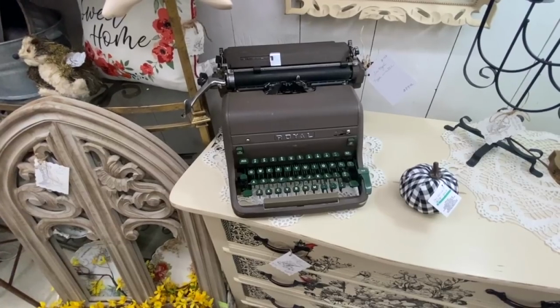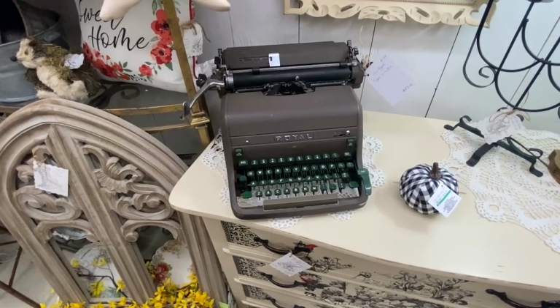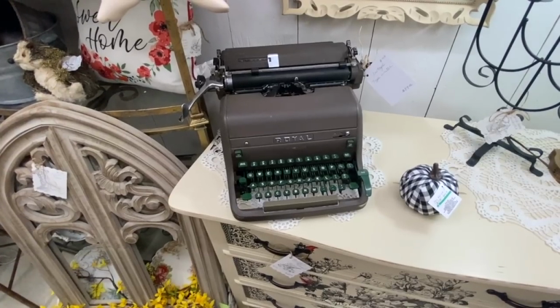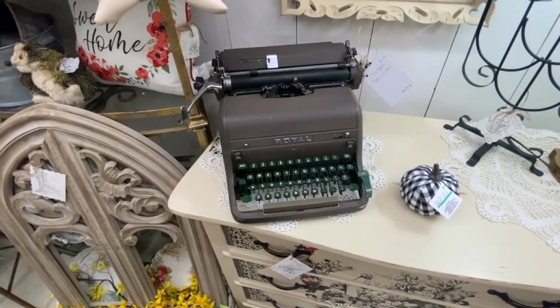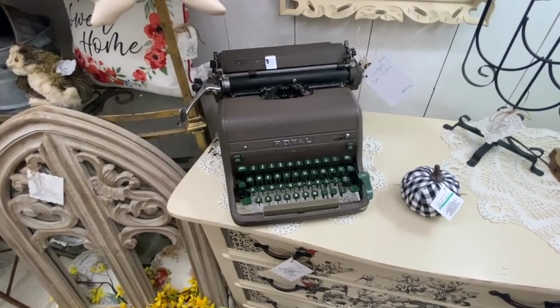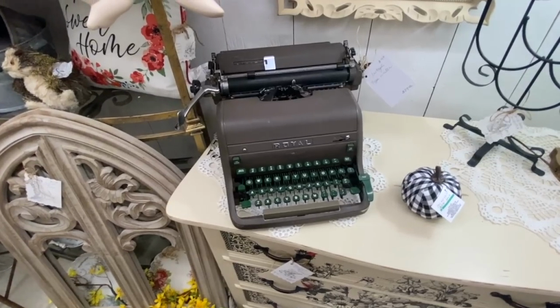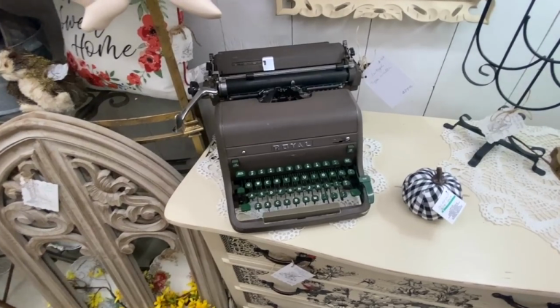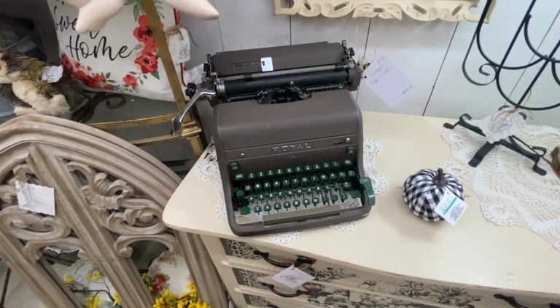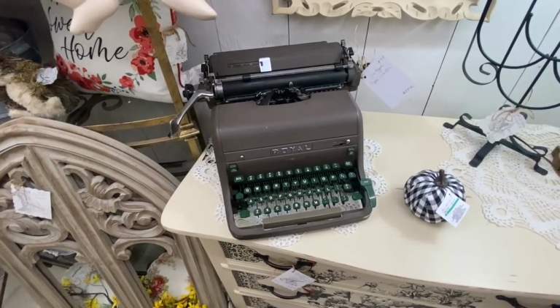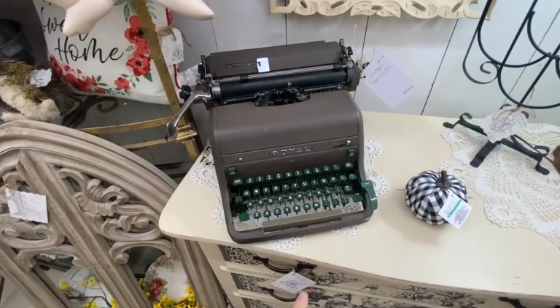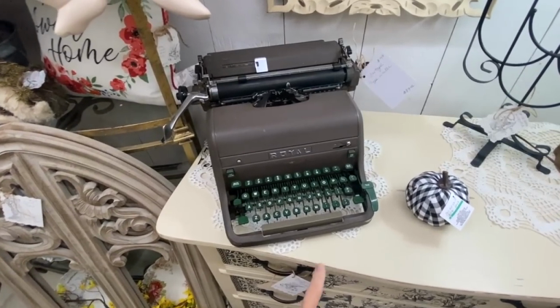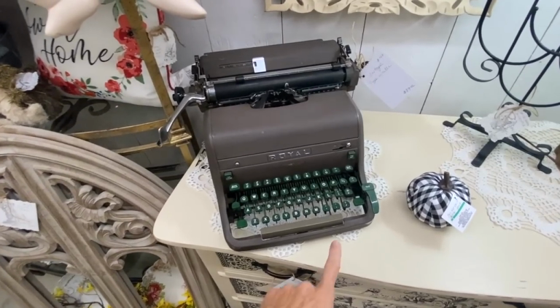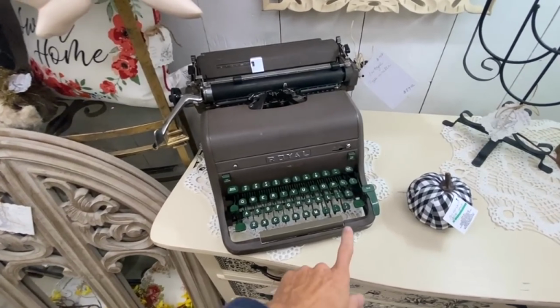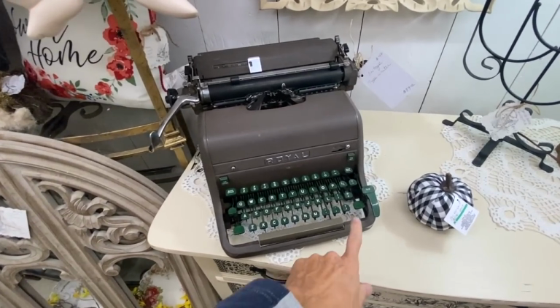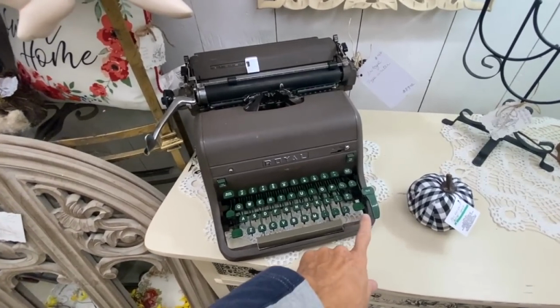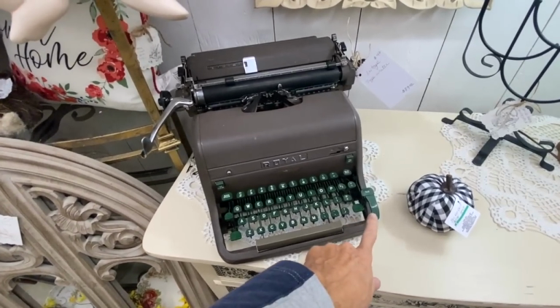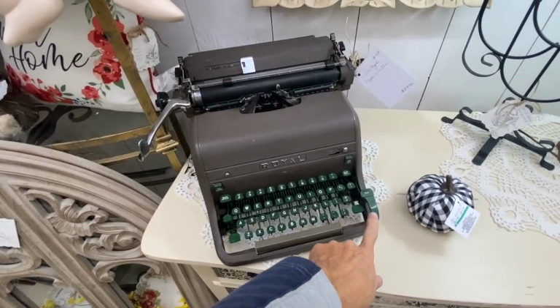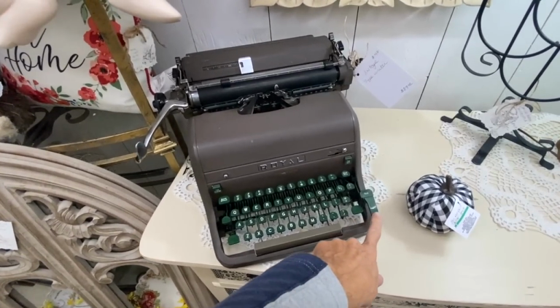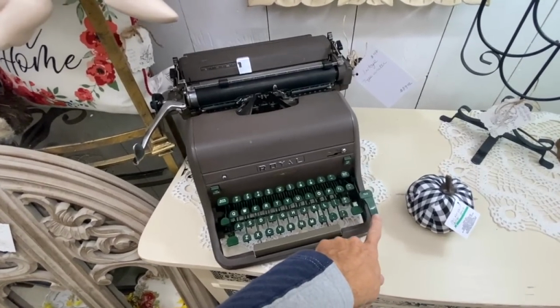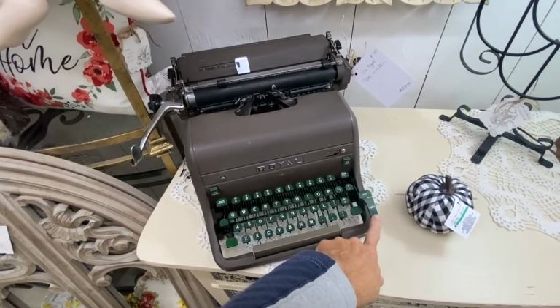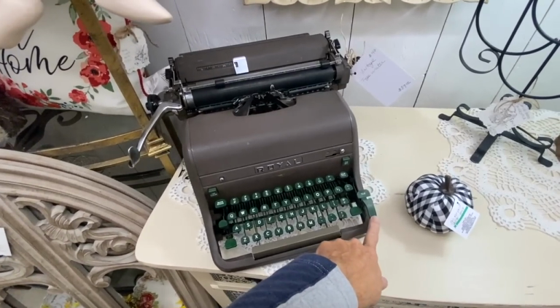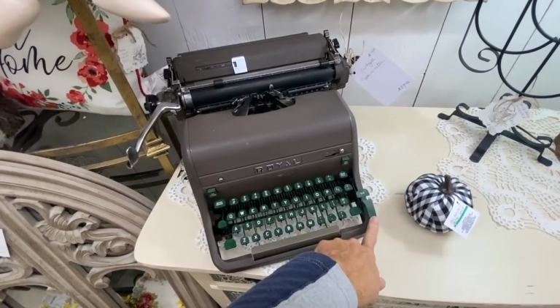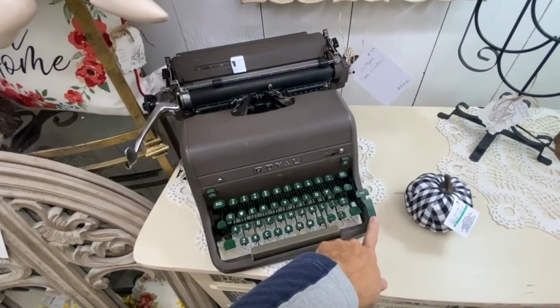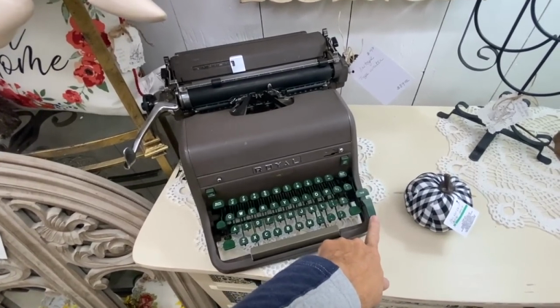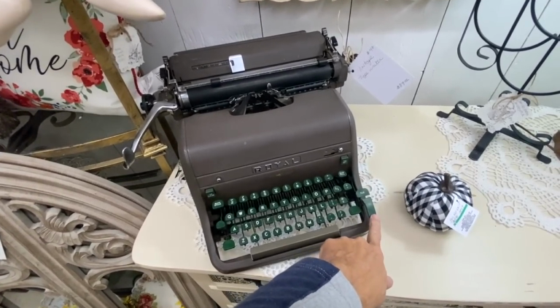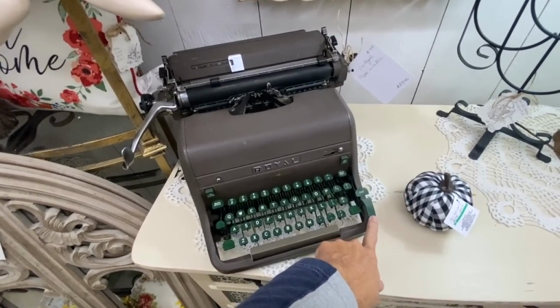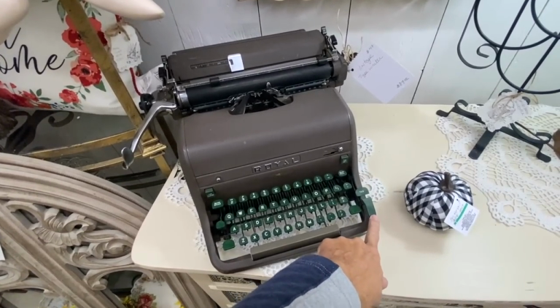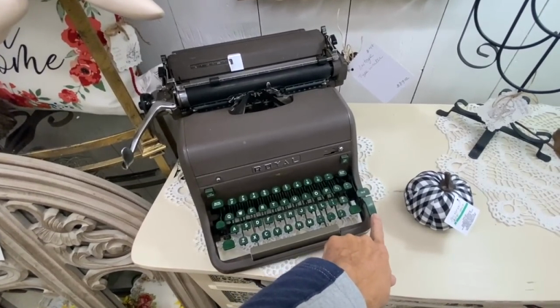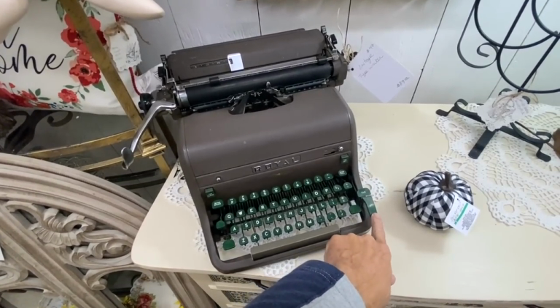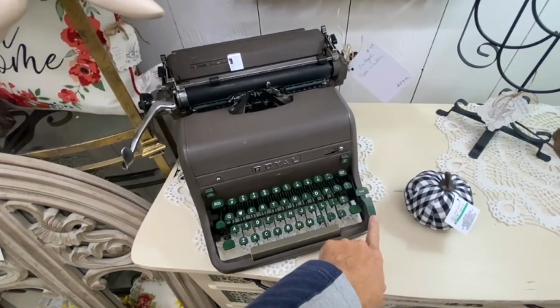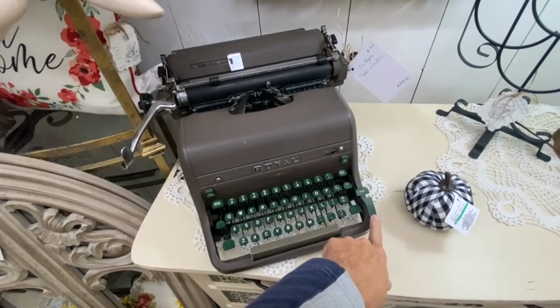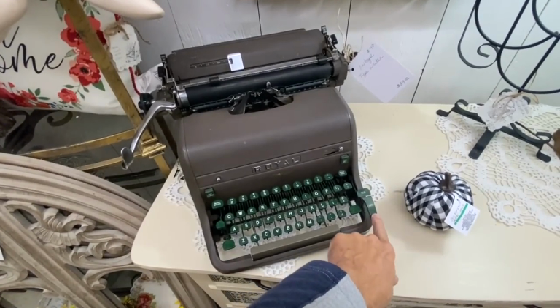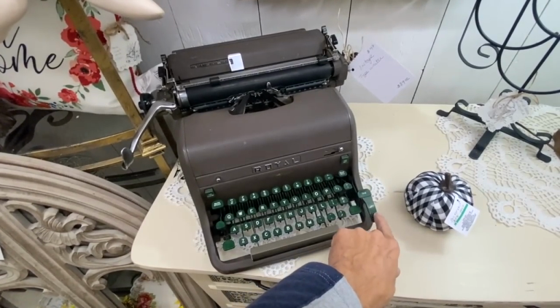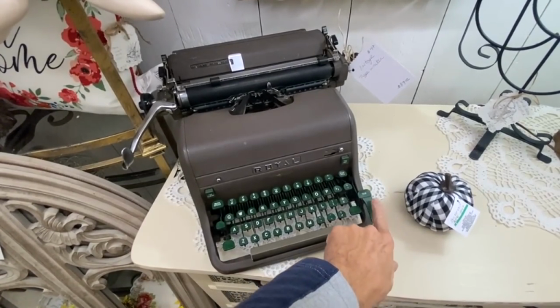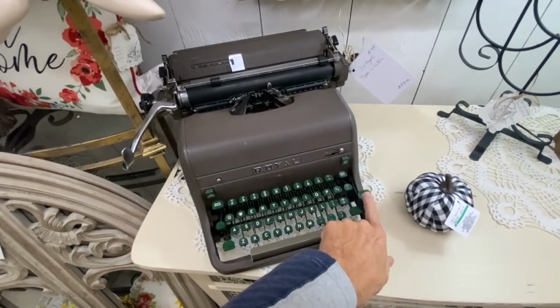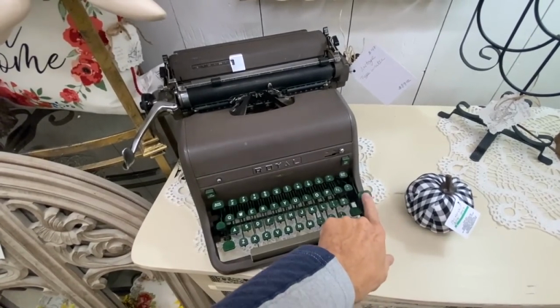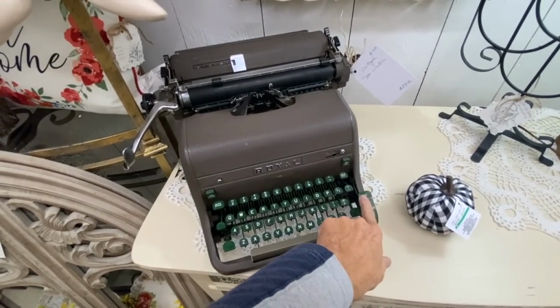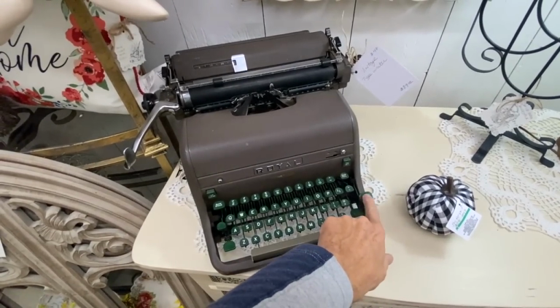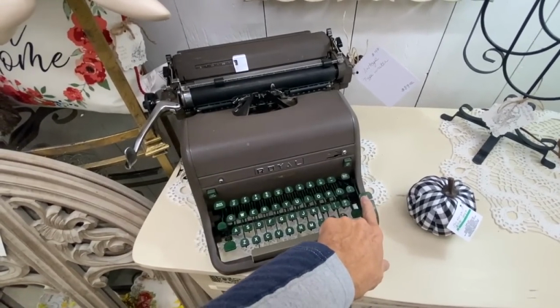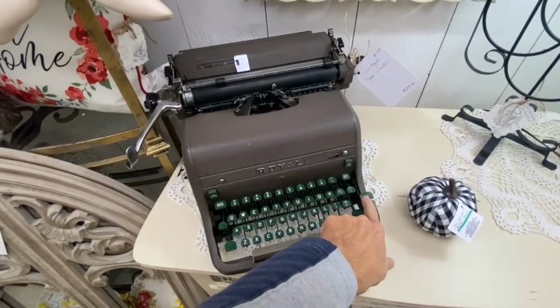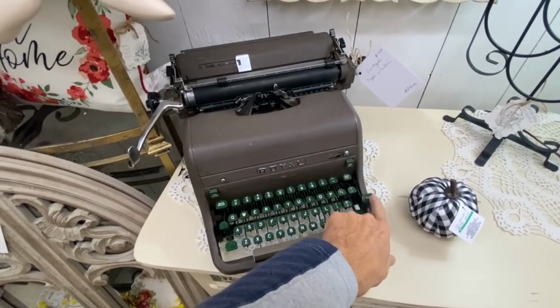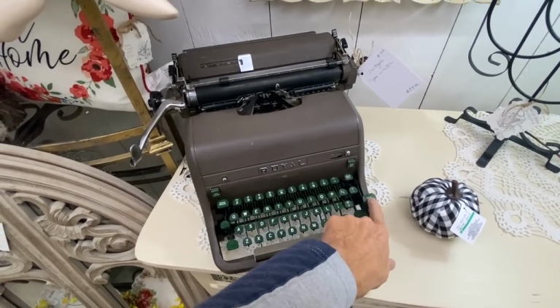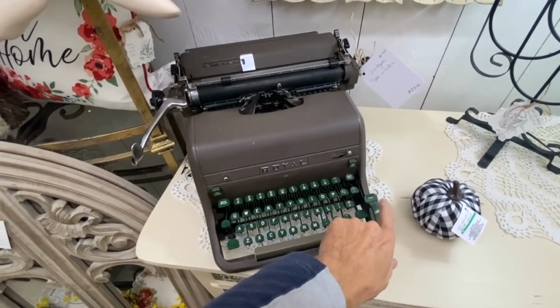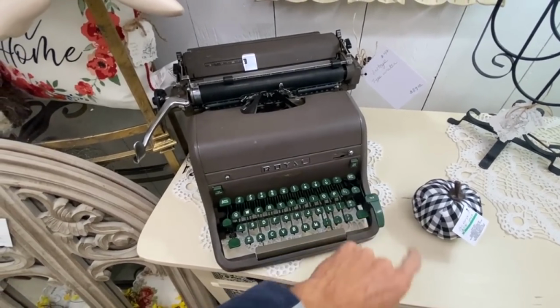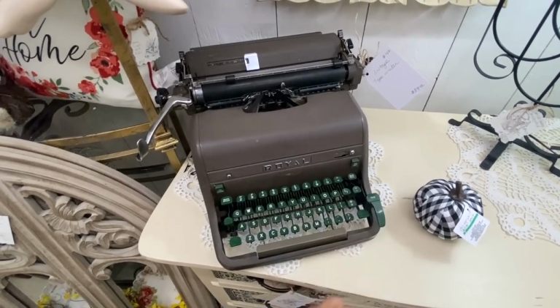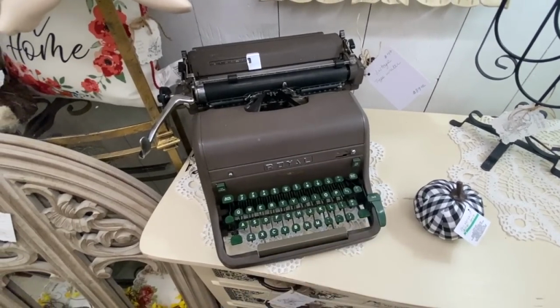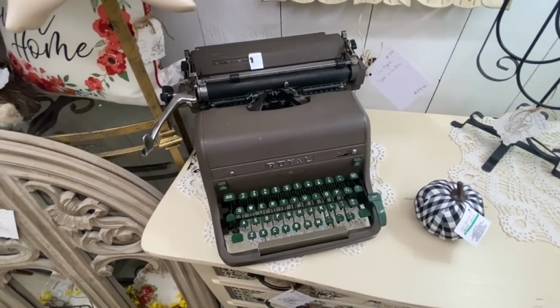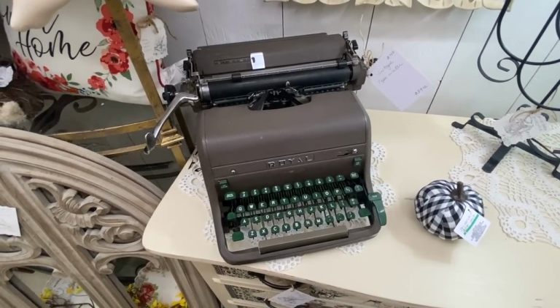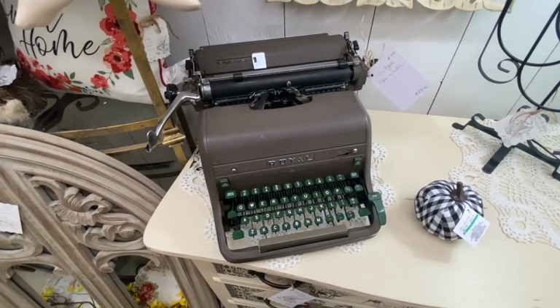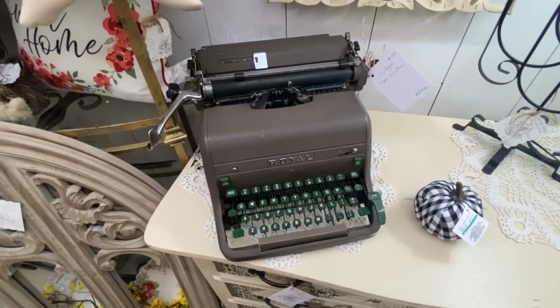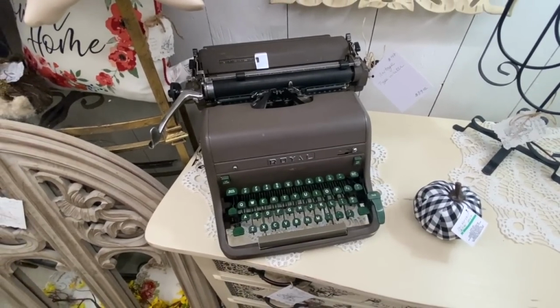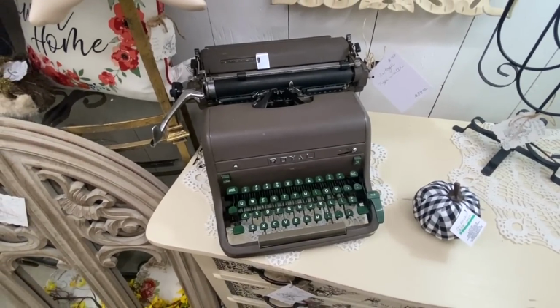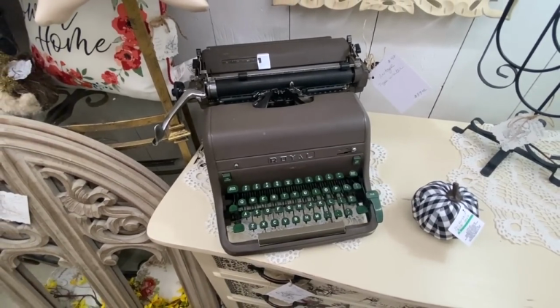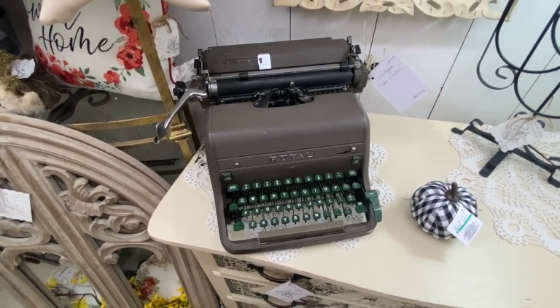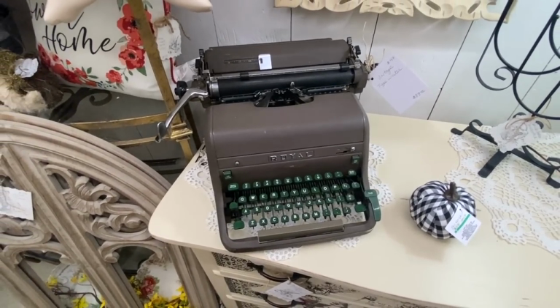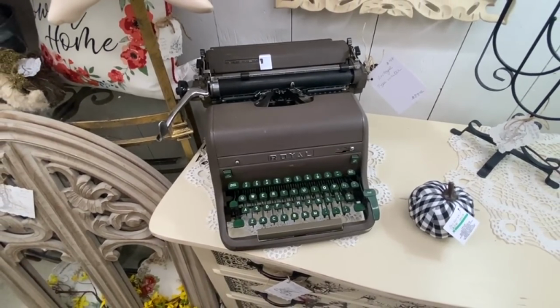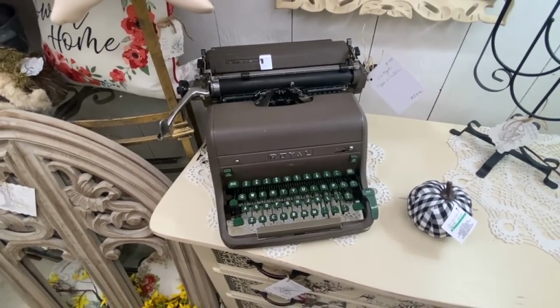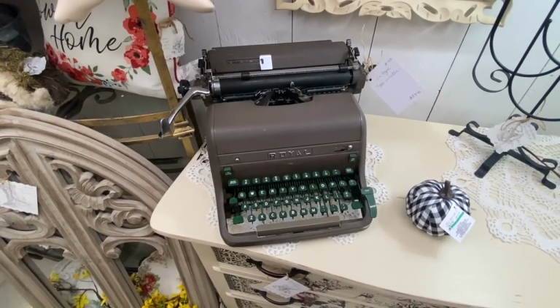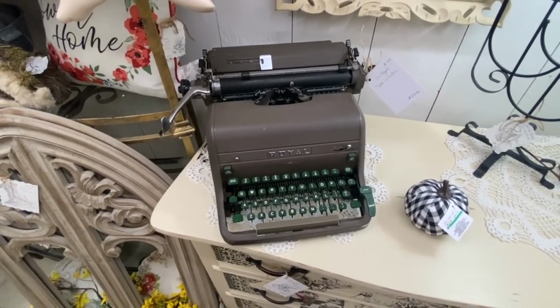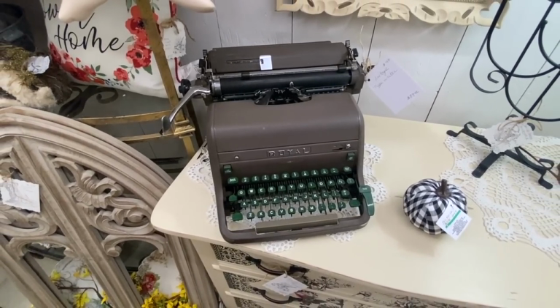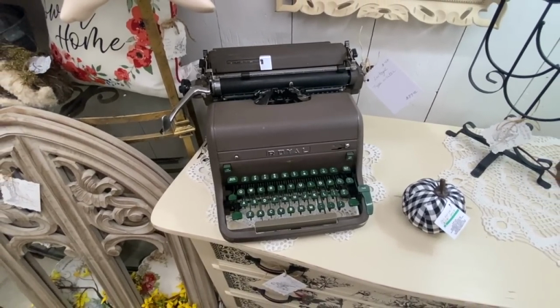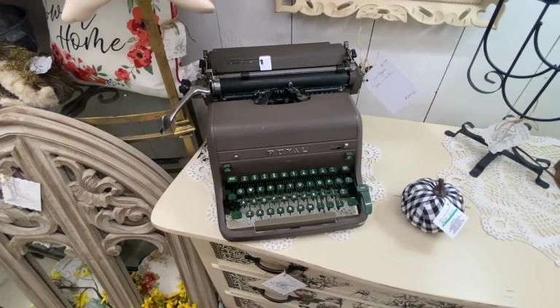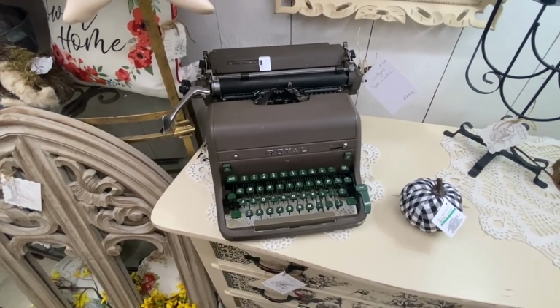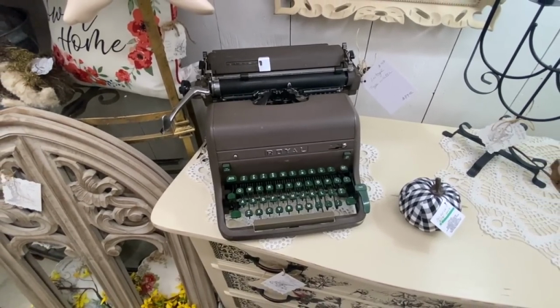Royal typewriter here has the green keys and this extra little attachment for the shift key, priced at $89.